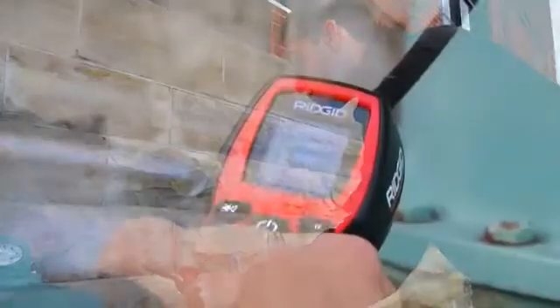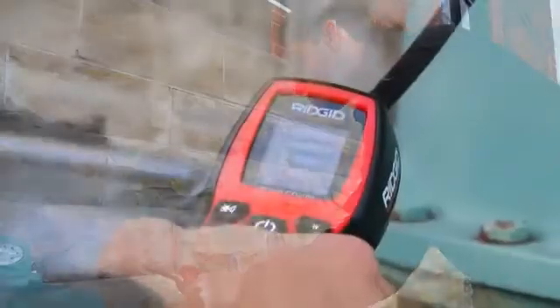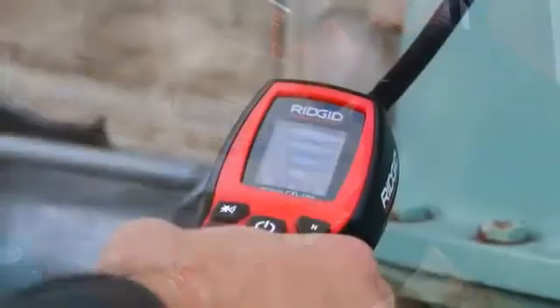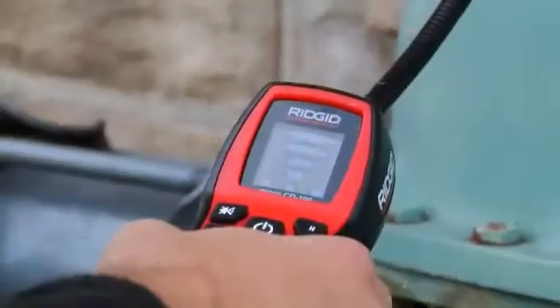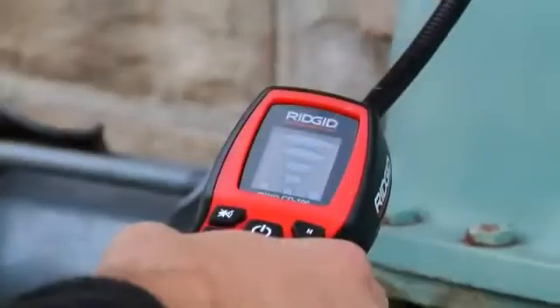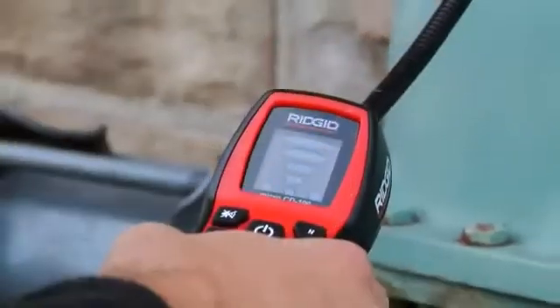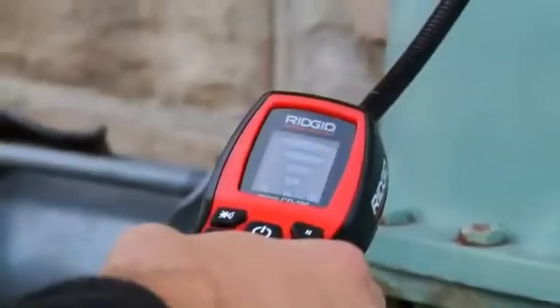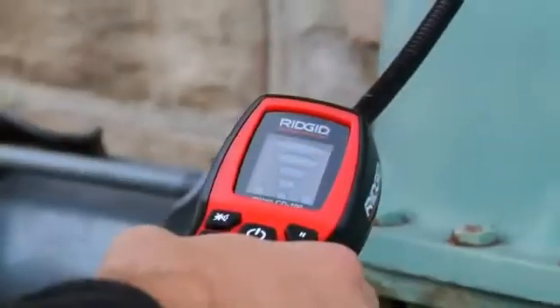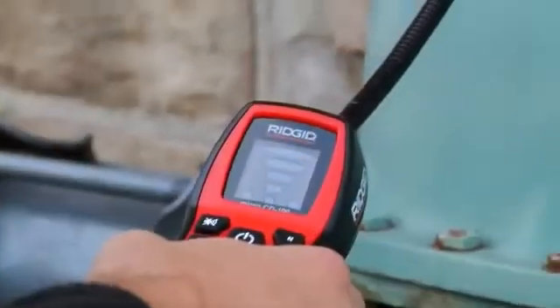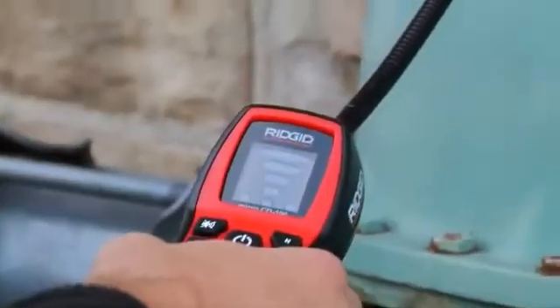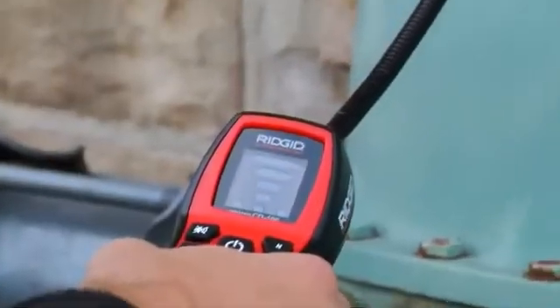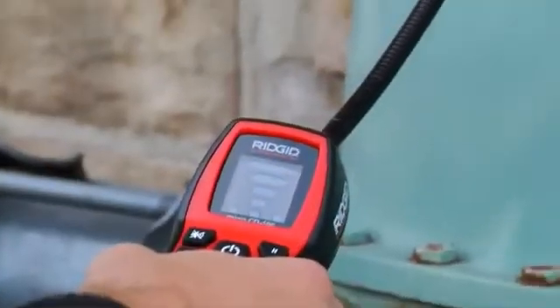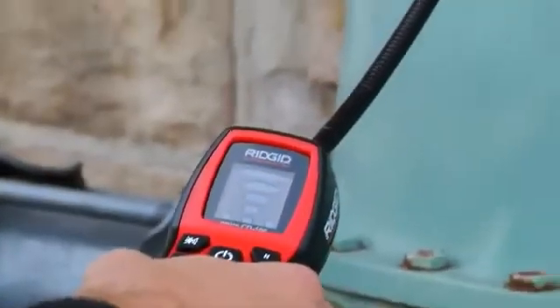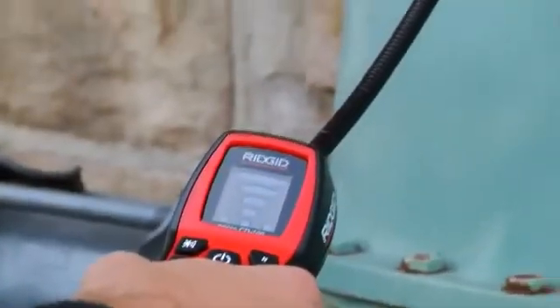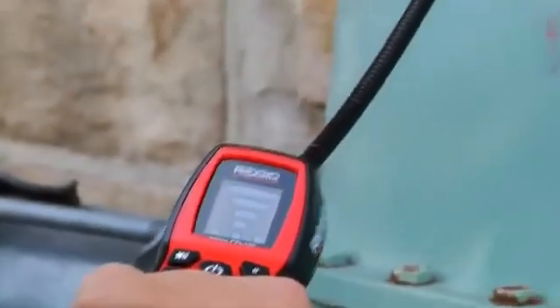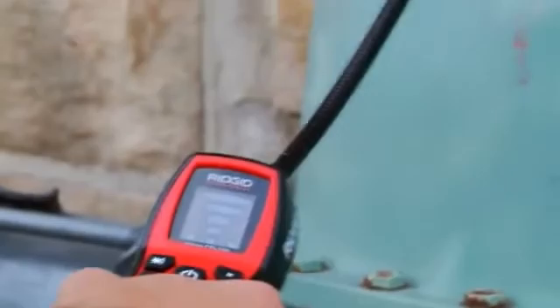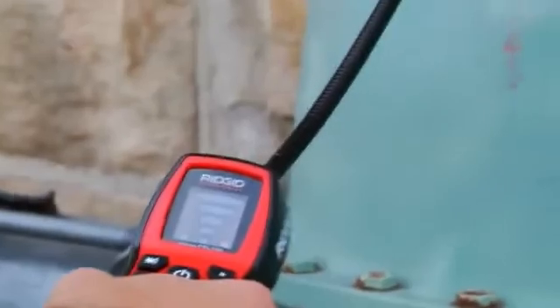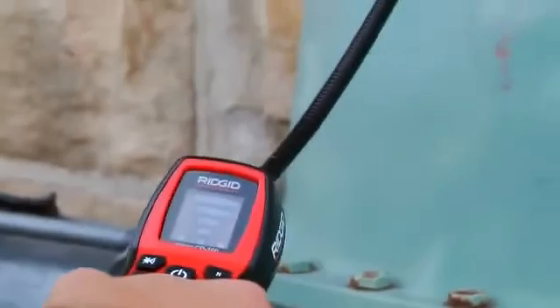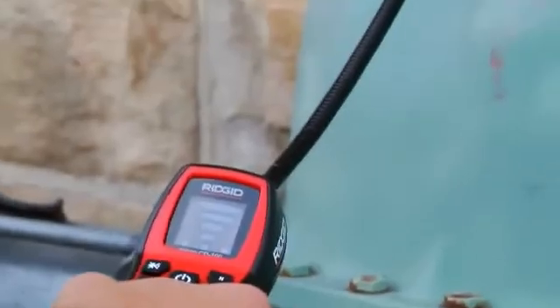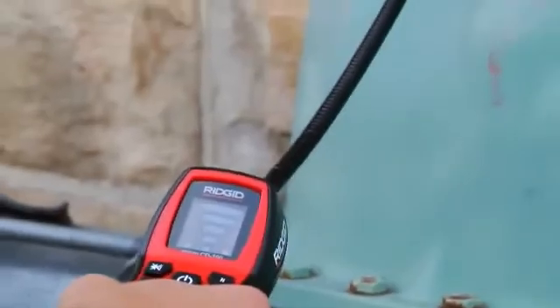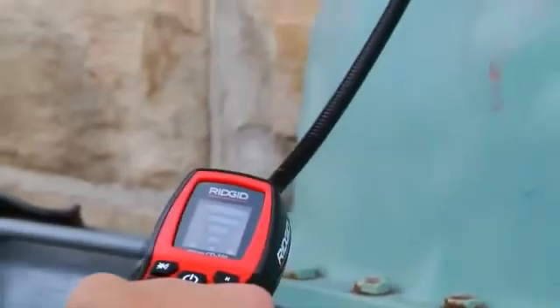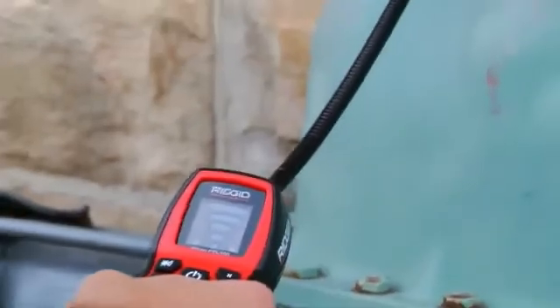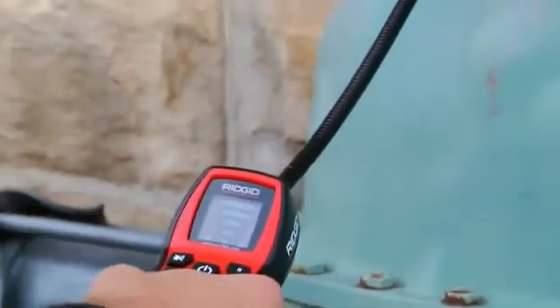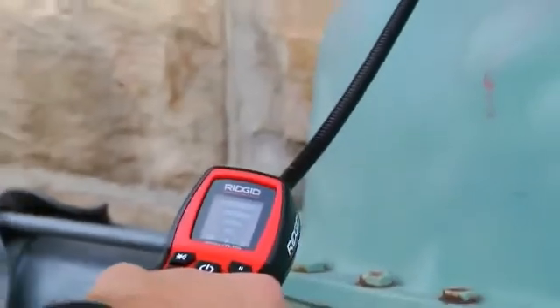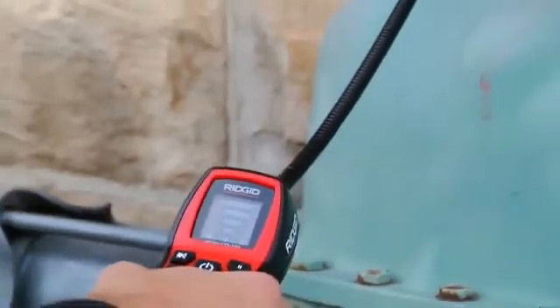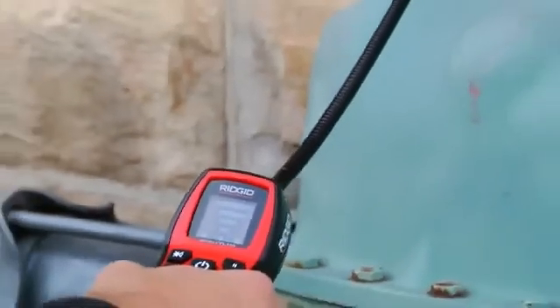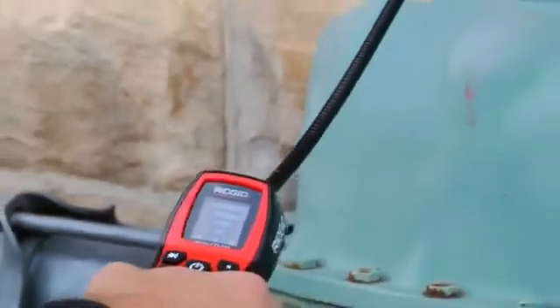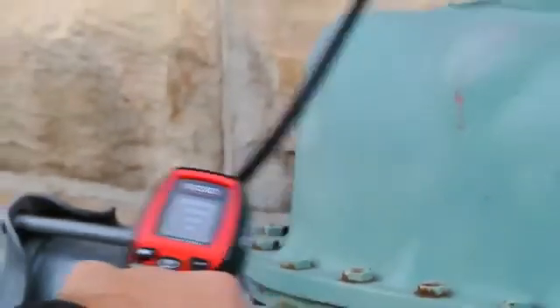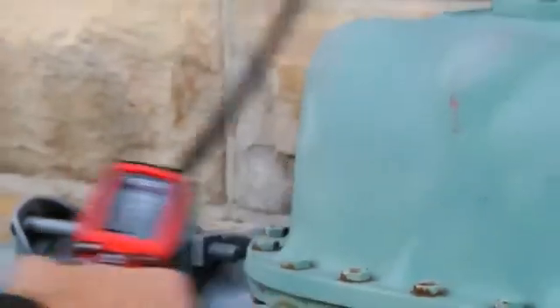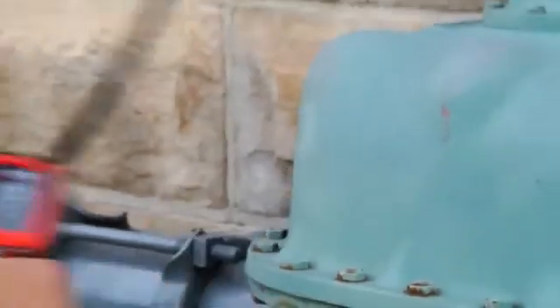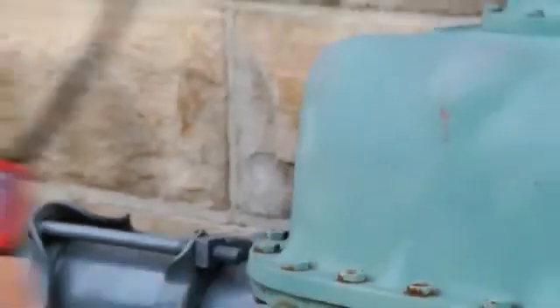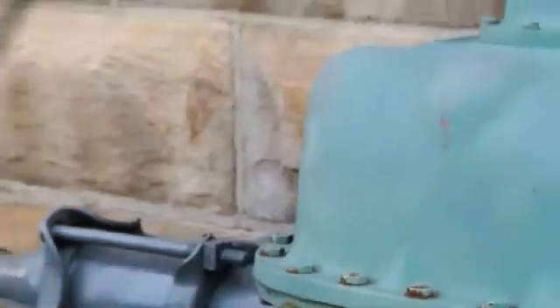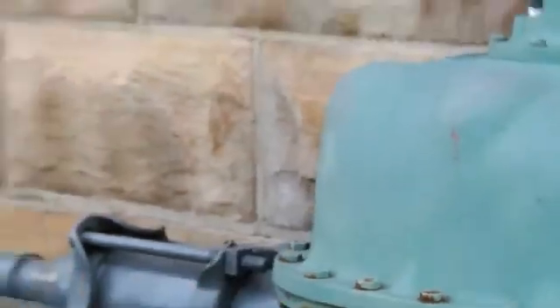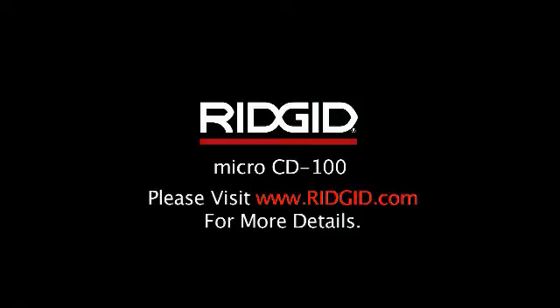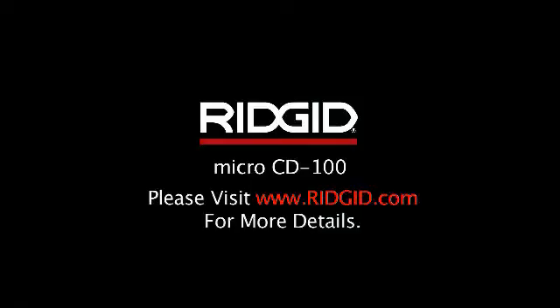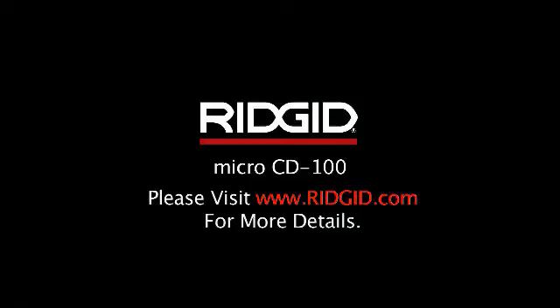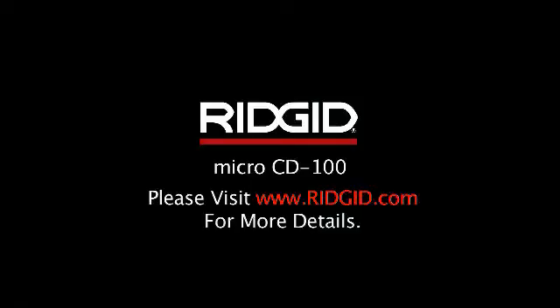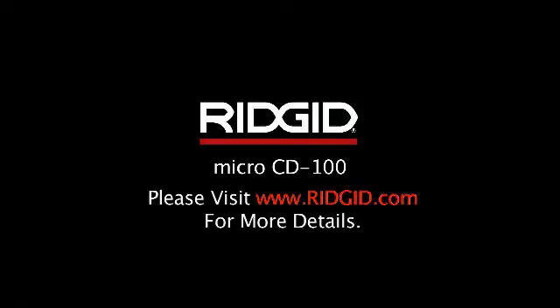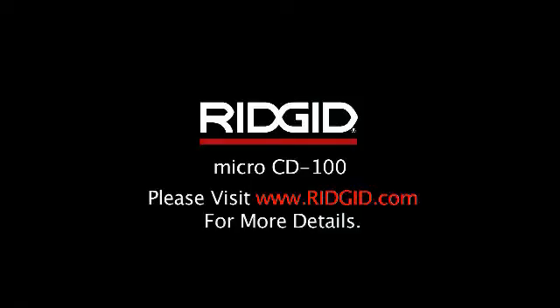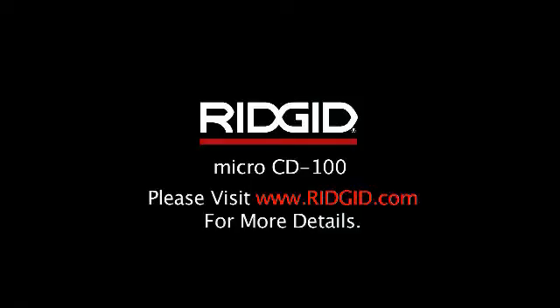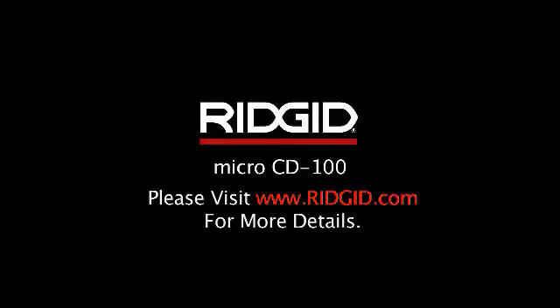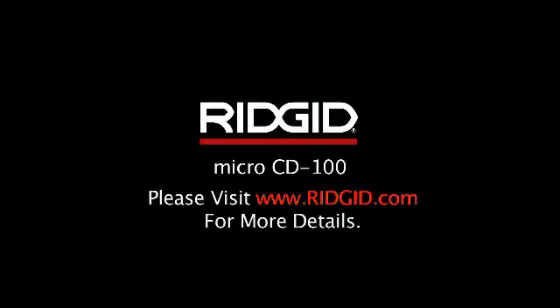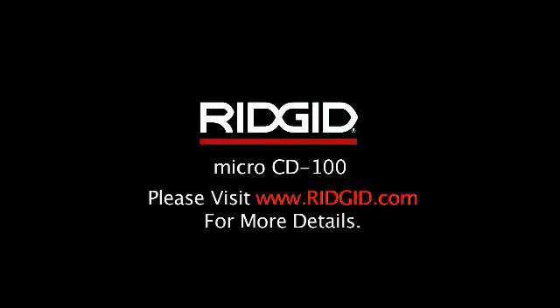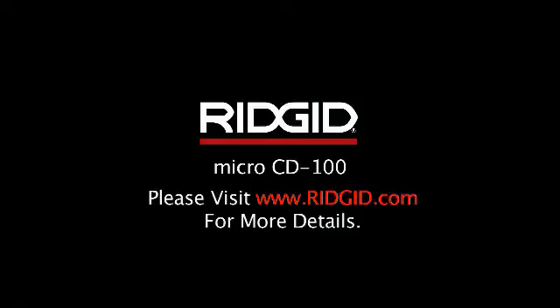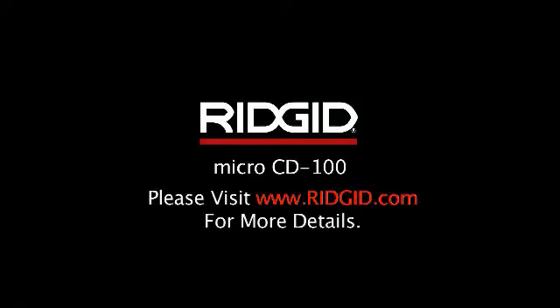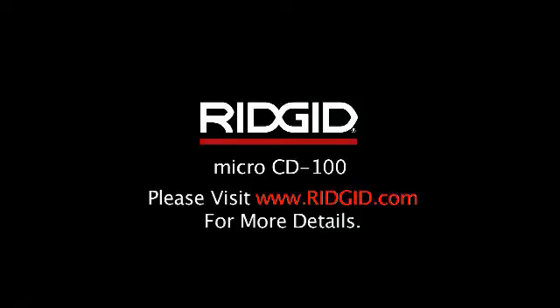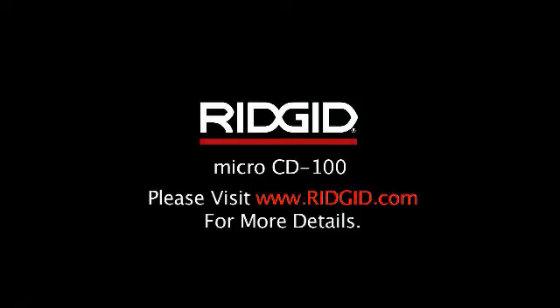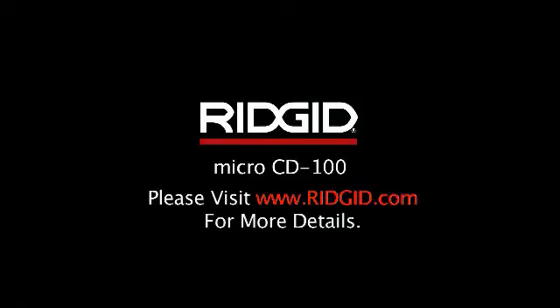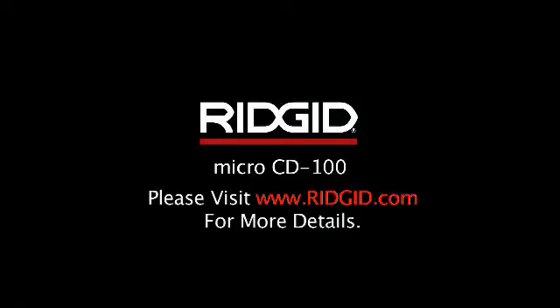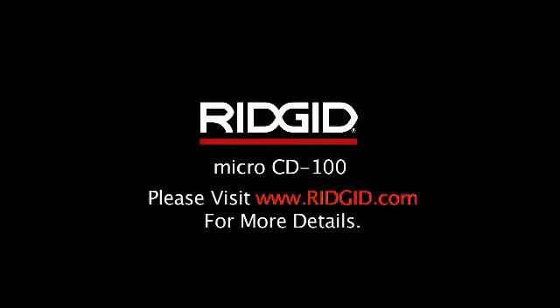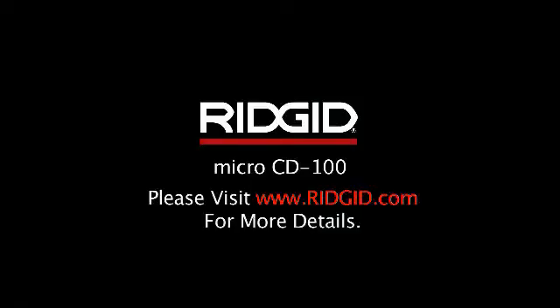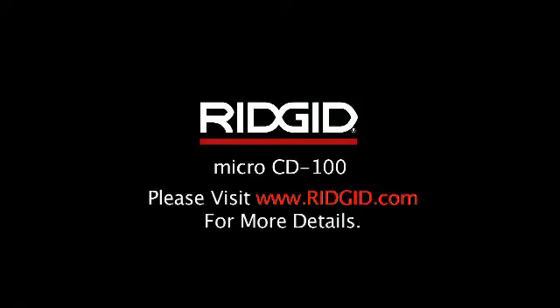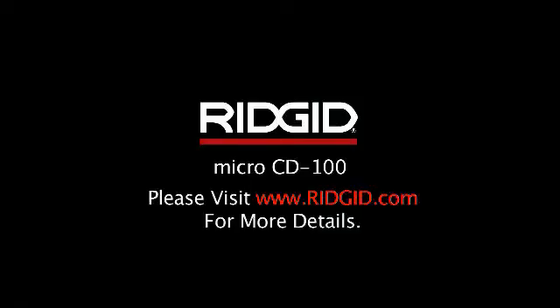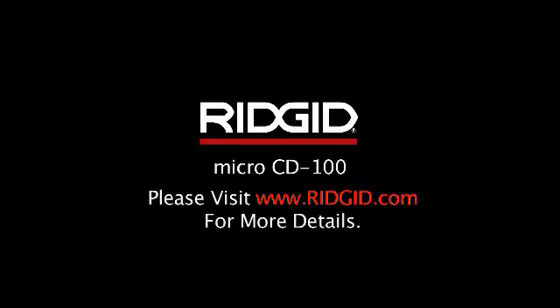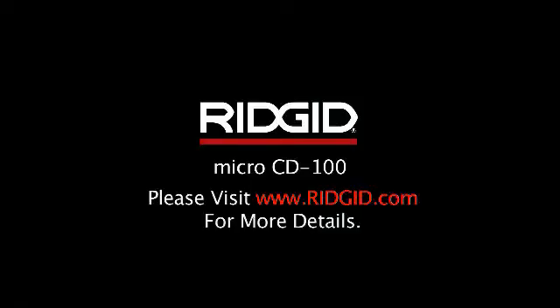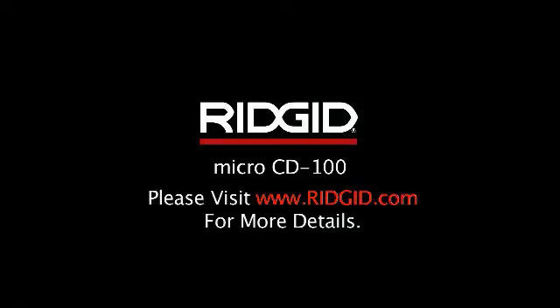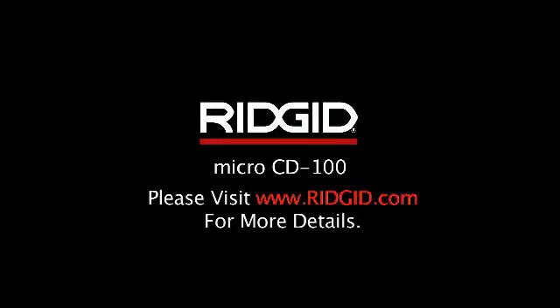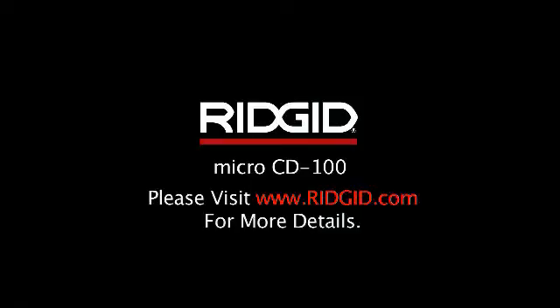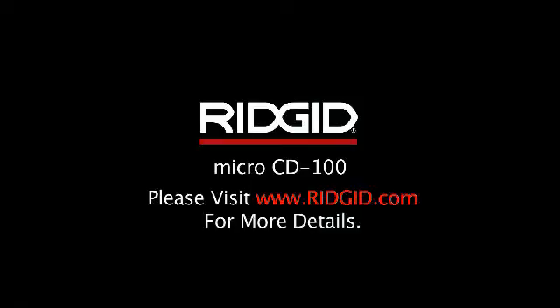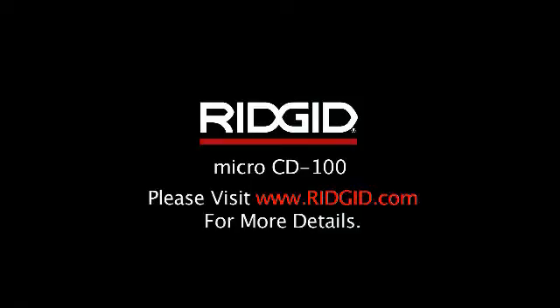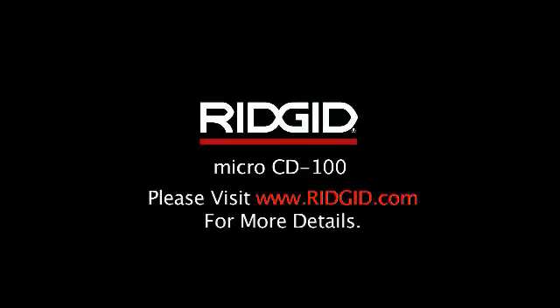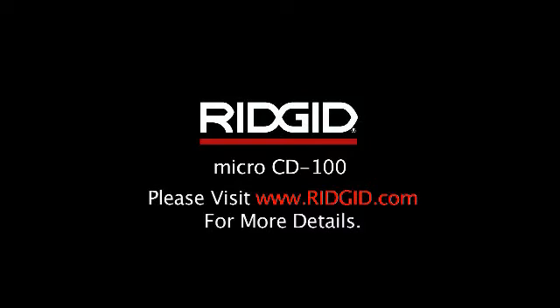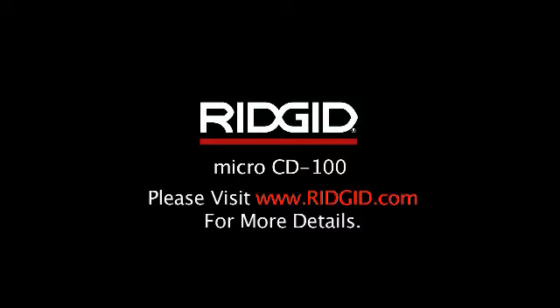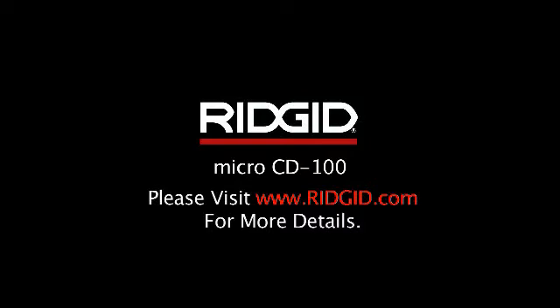The Rigid CD100 combustible gas detector. Visit rigid.com for more details.